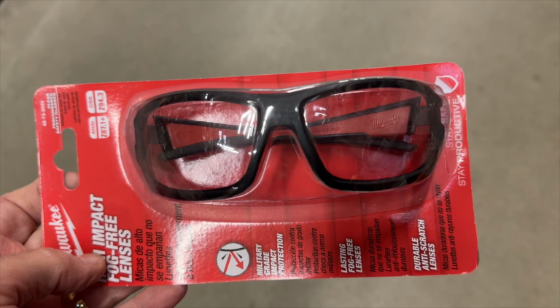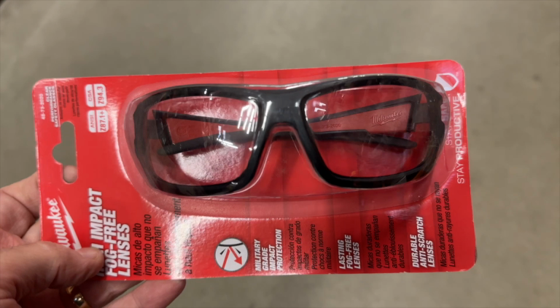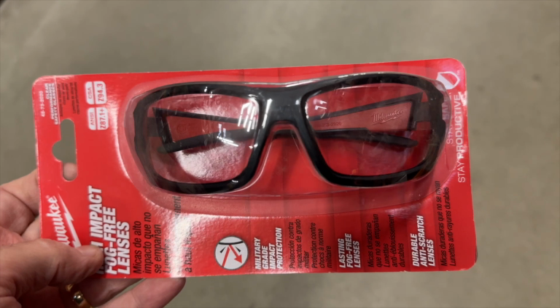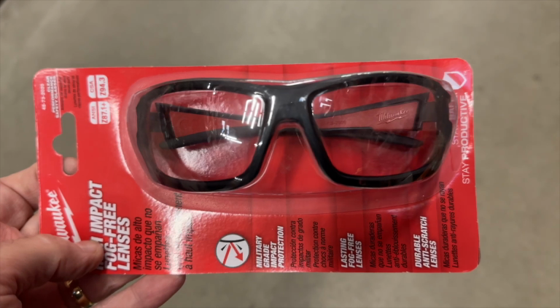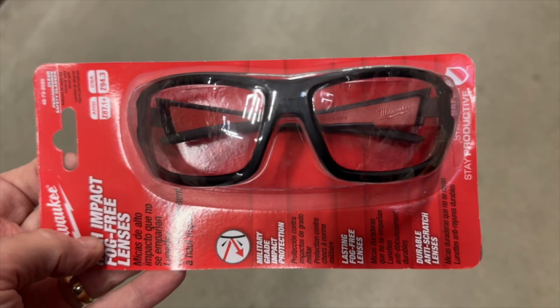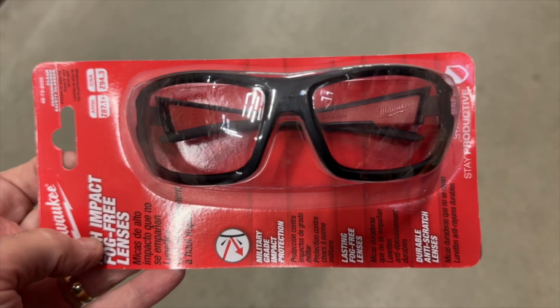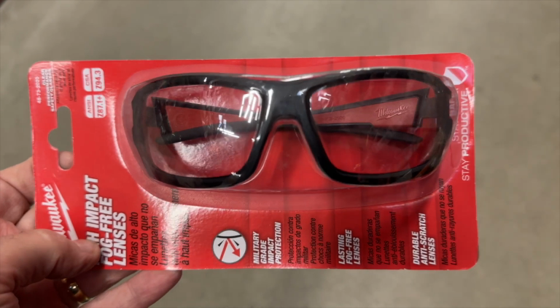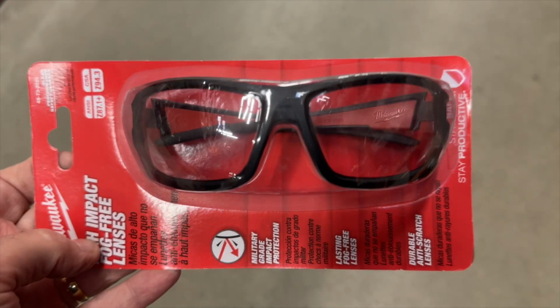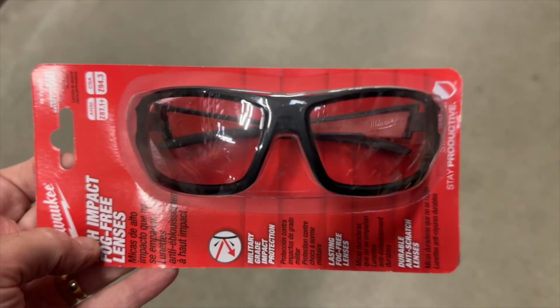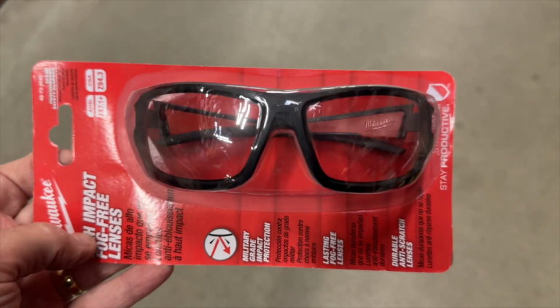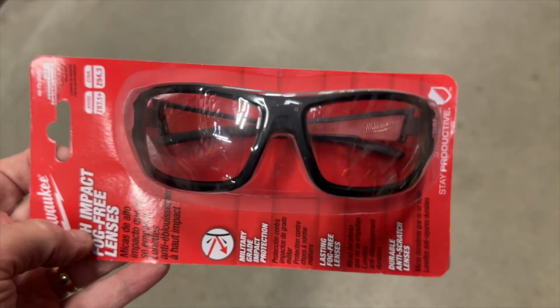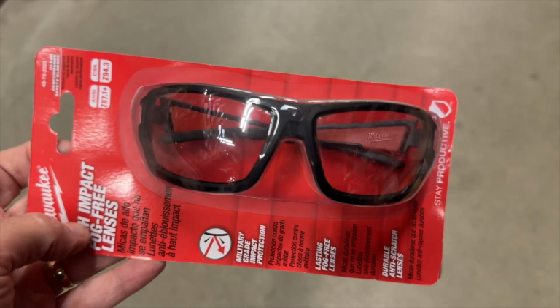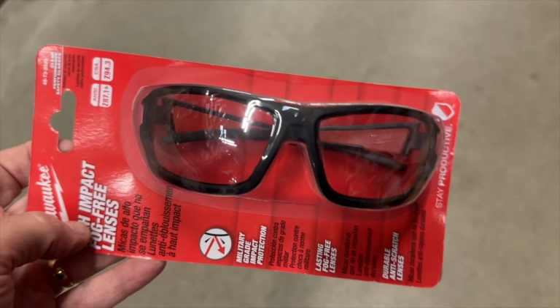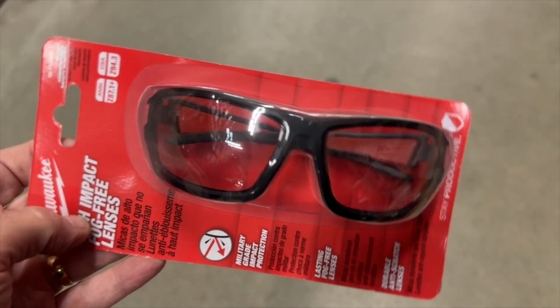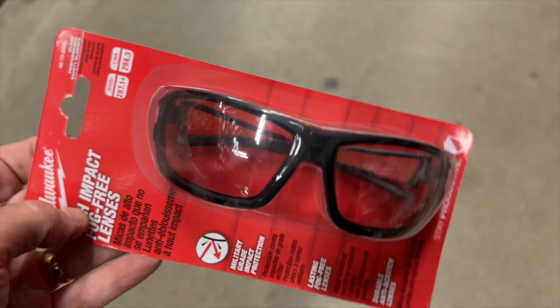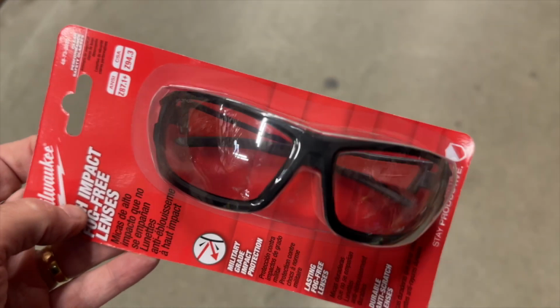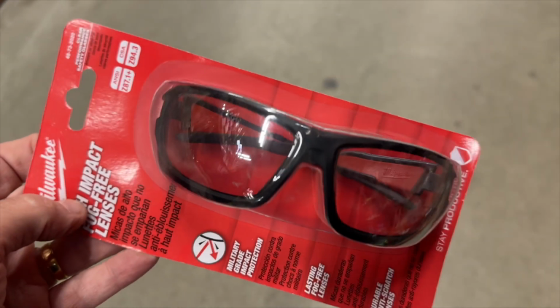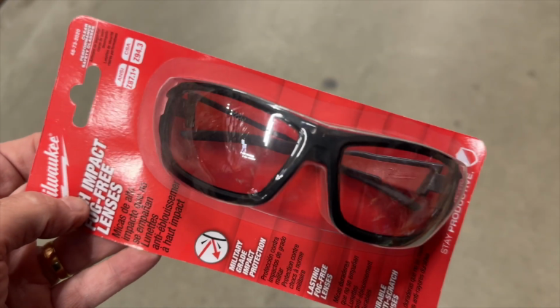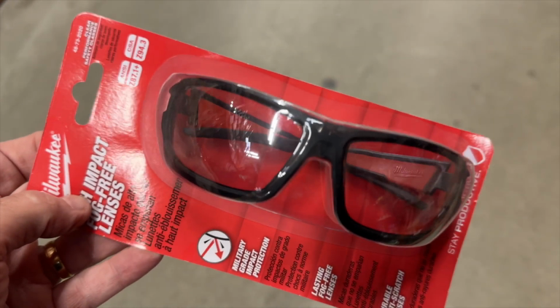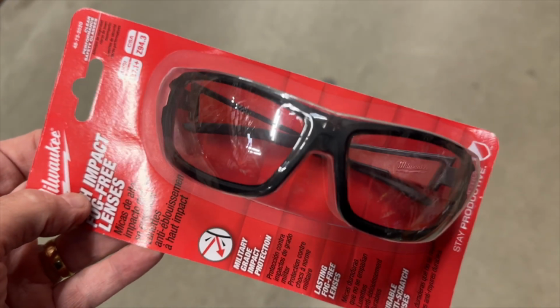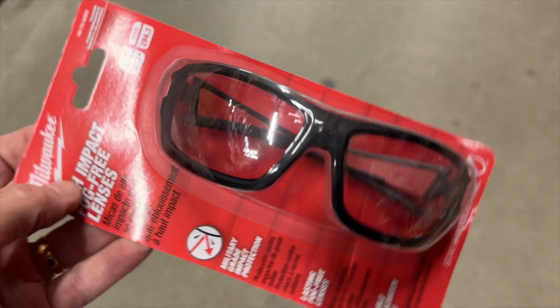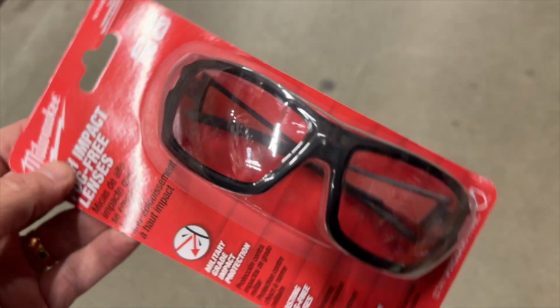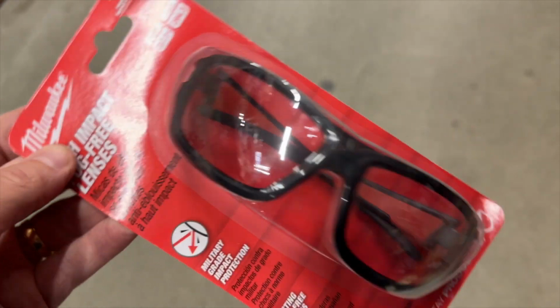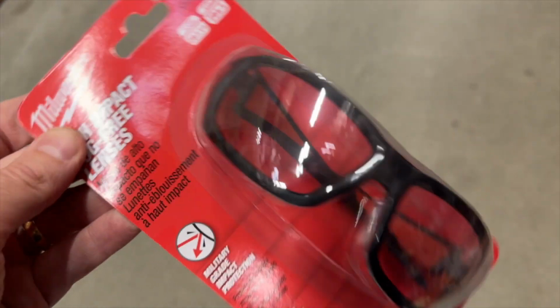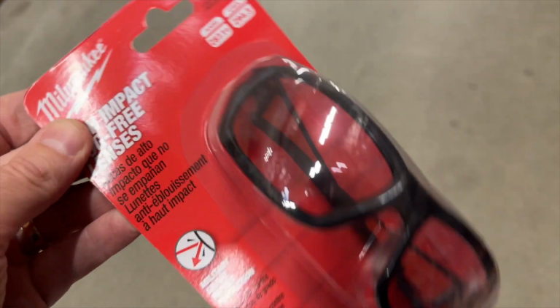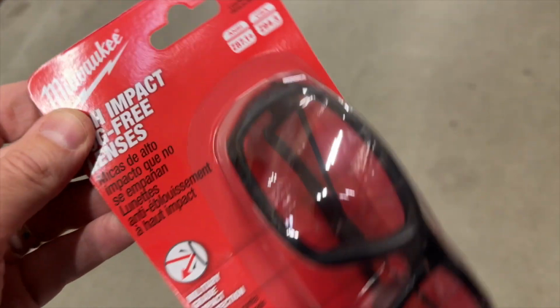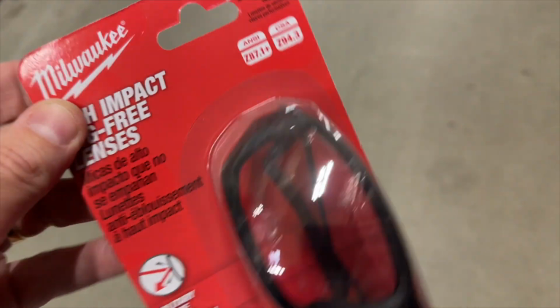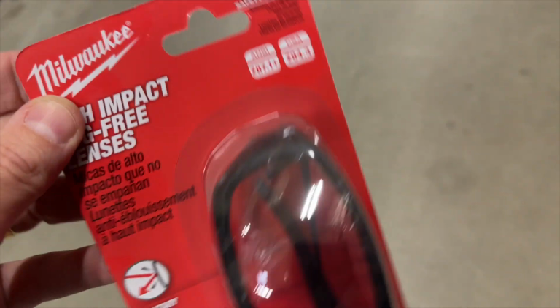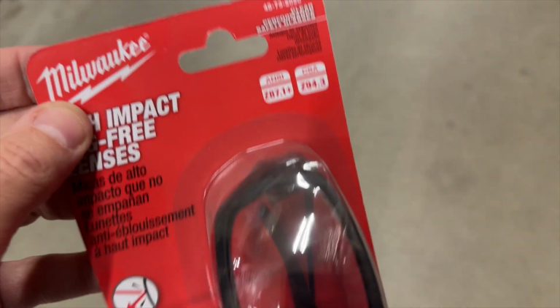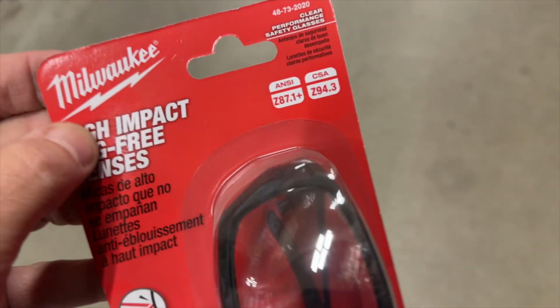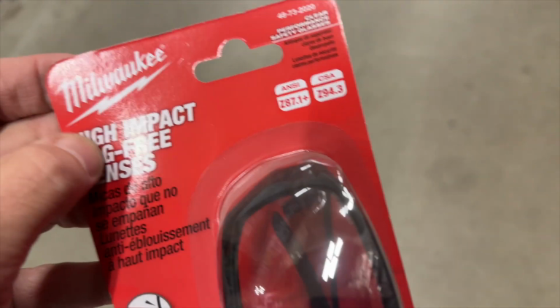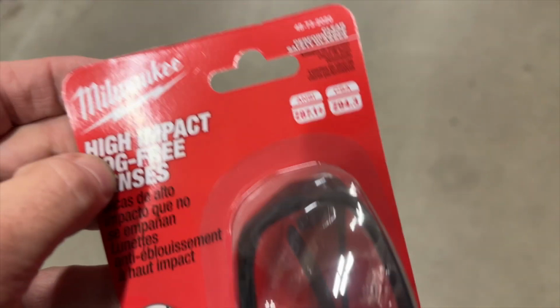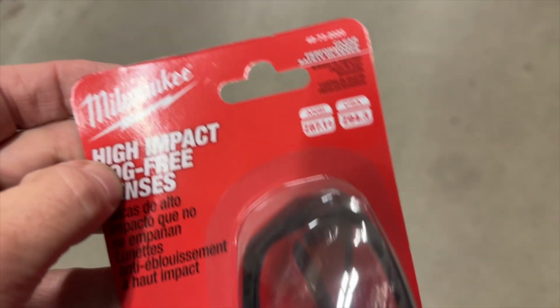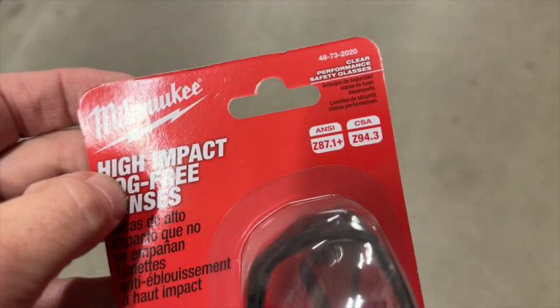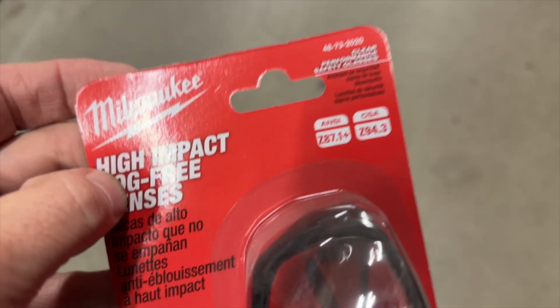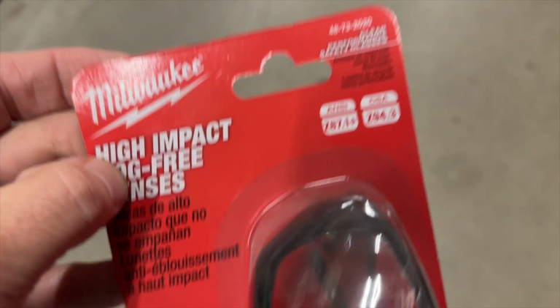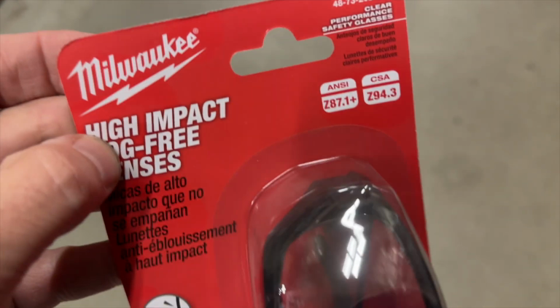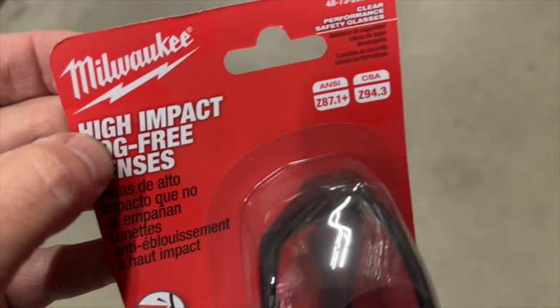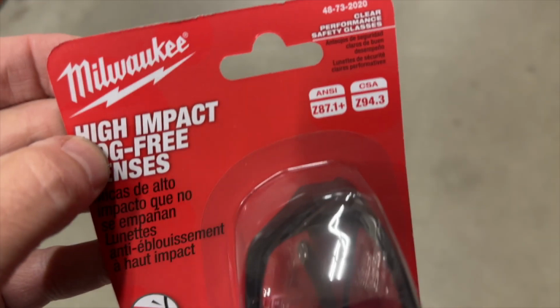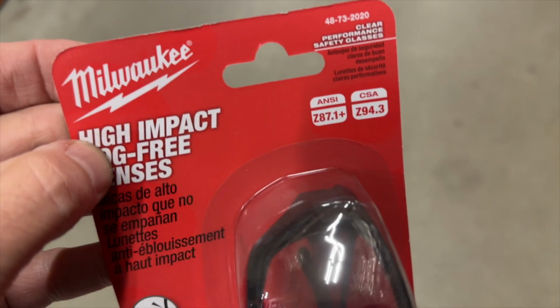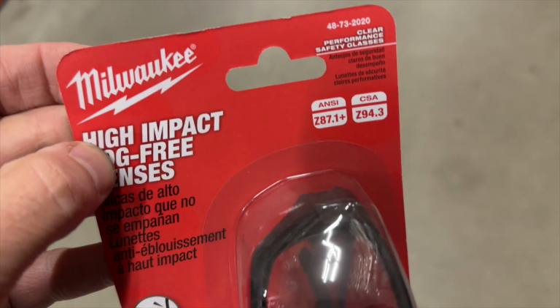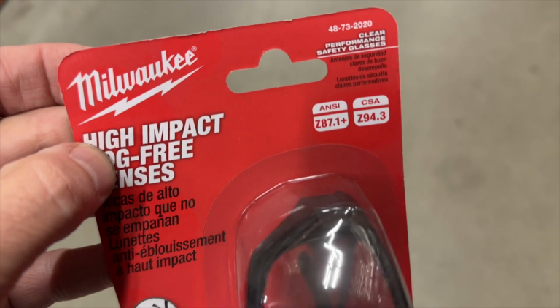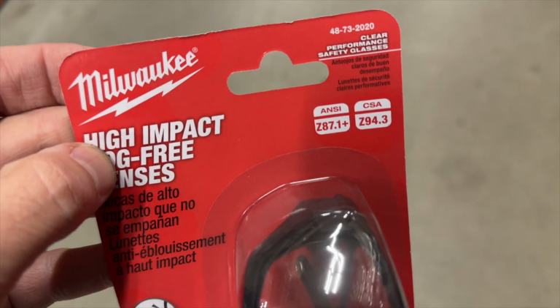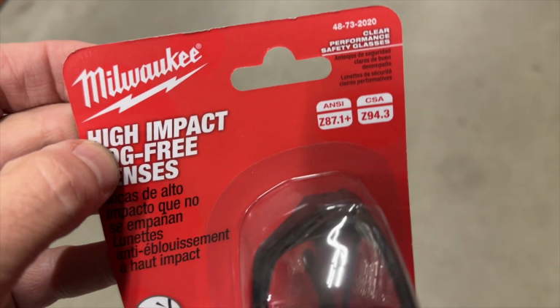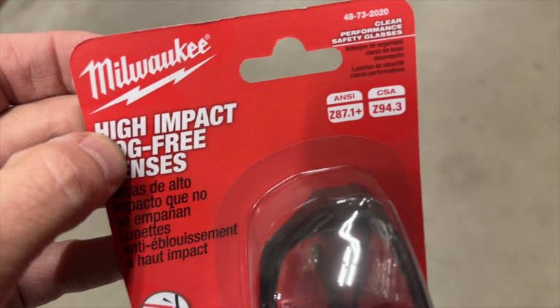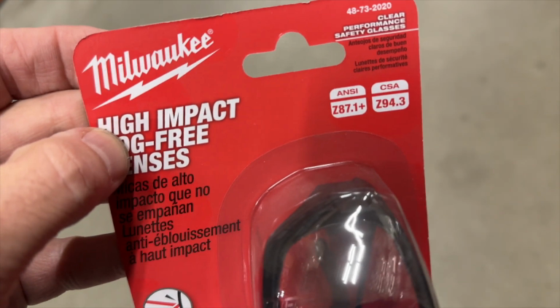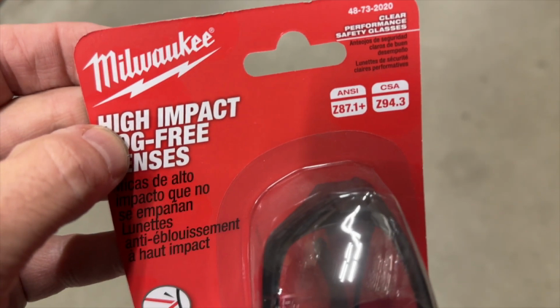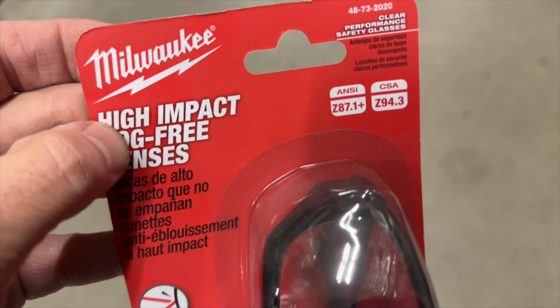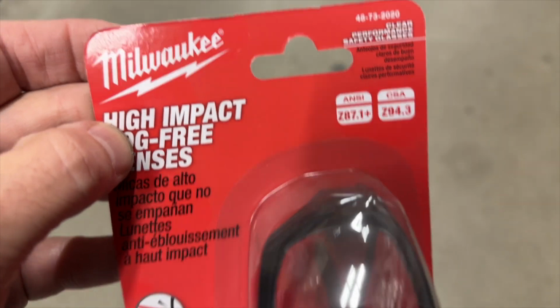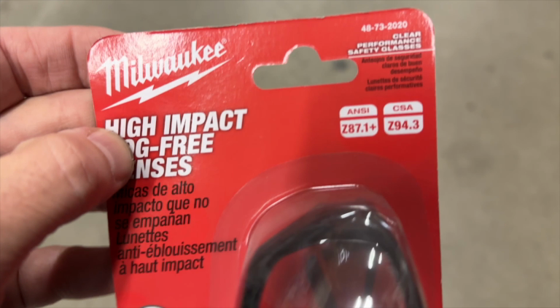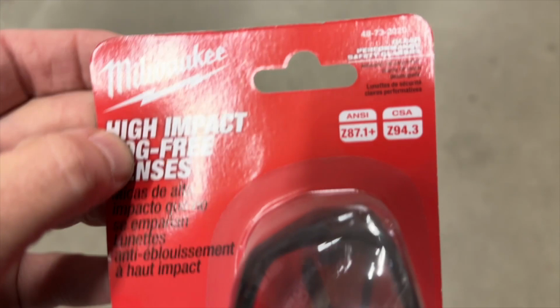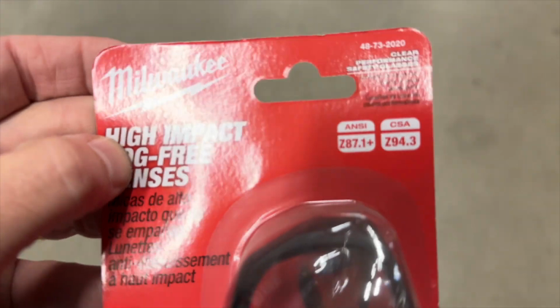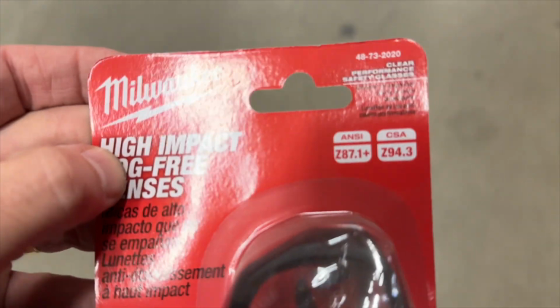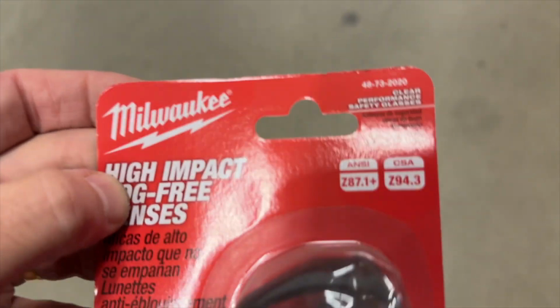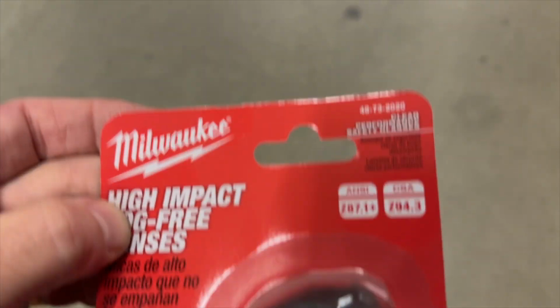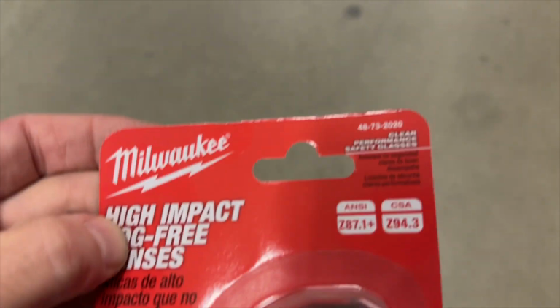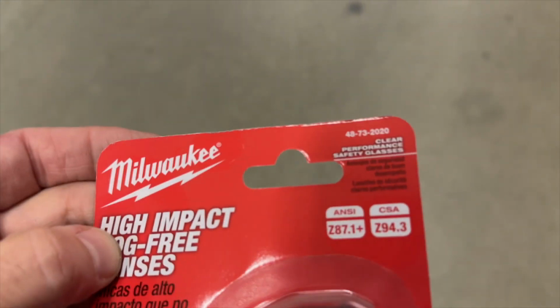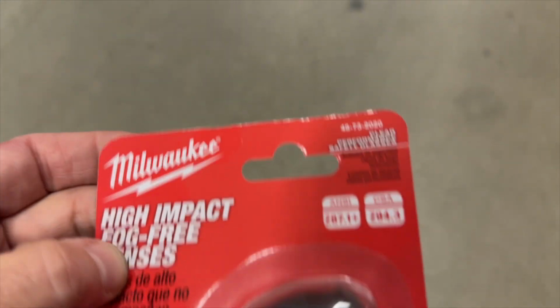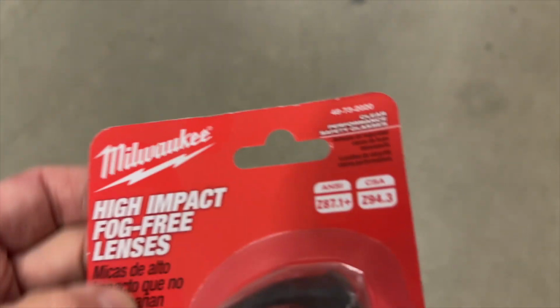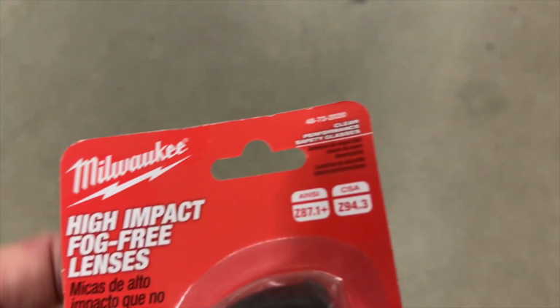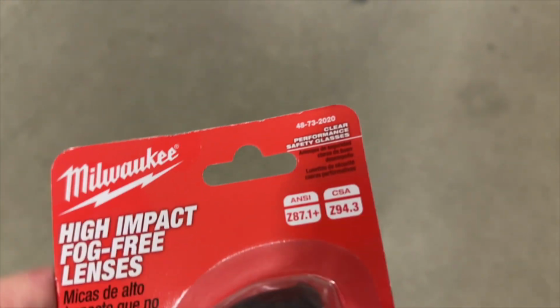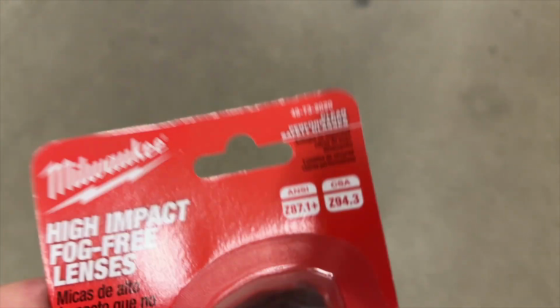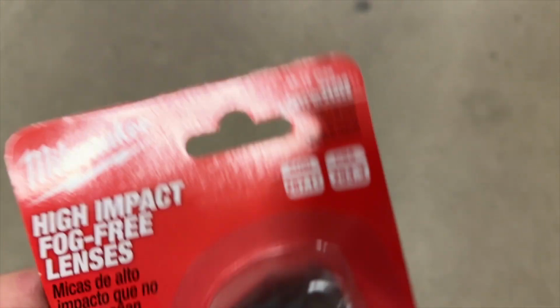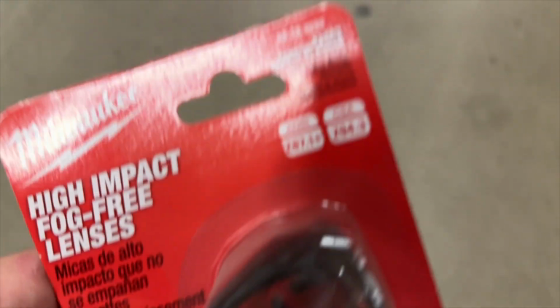Check out these safety glasses by Milwaukee. This is a black frame high impact glass. This is really important to wear — they're safety glasses.